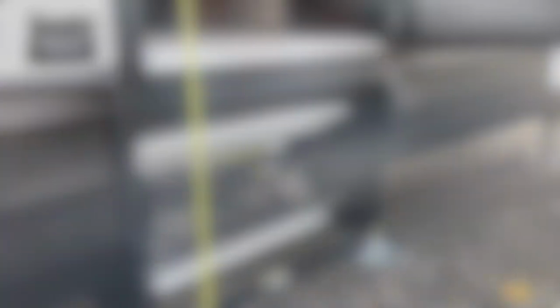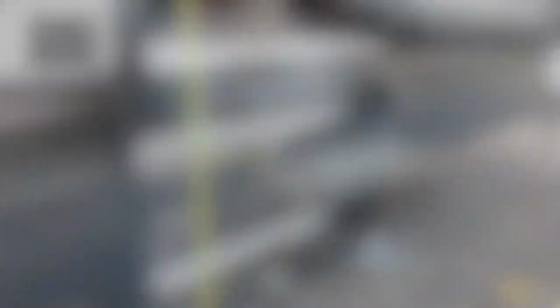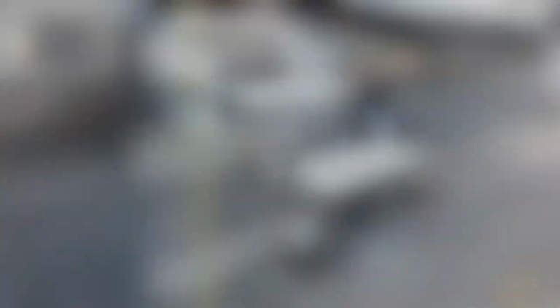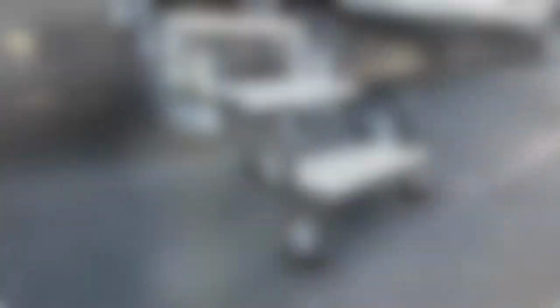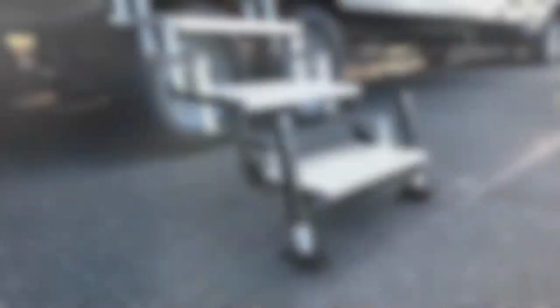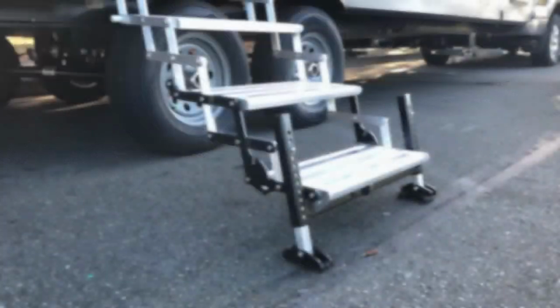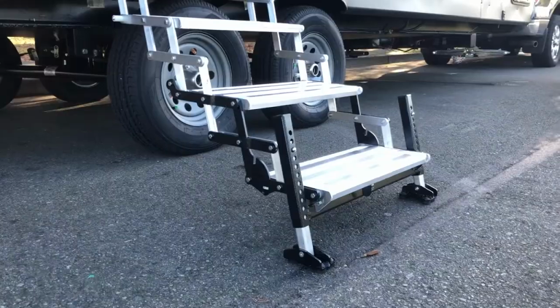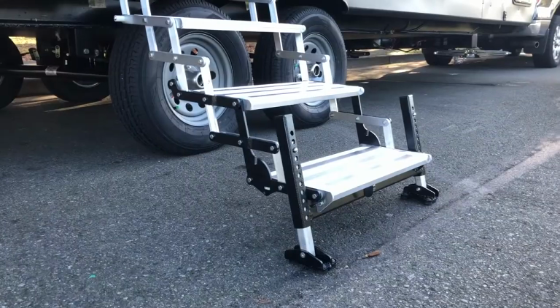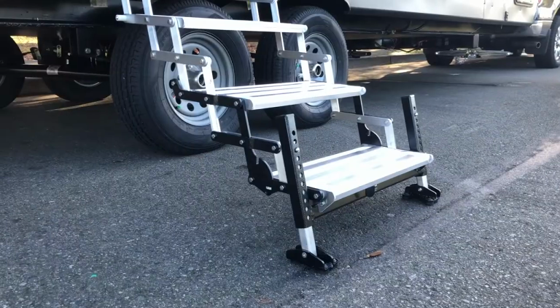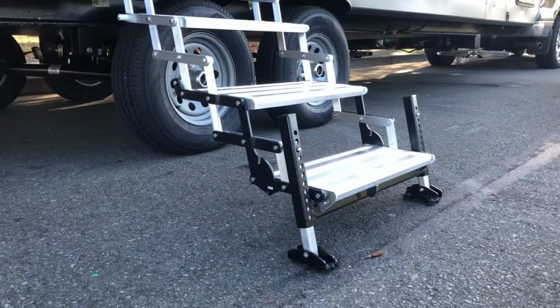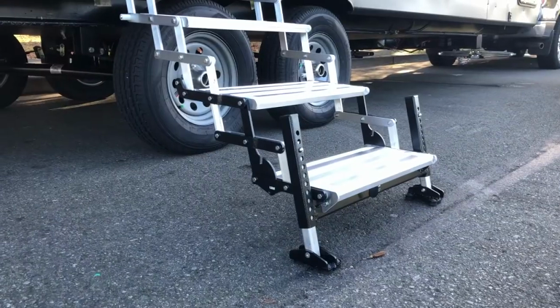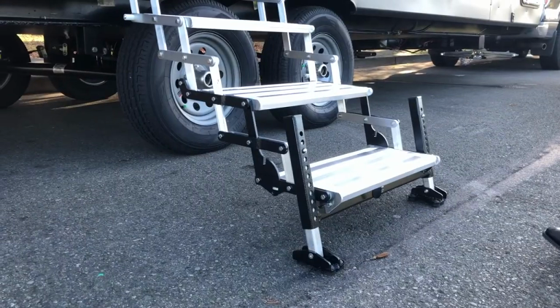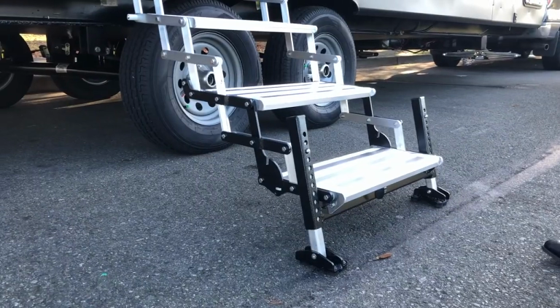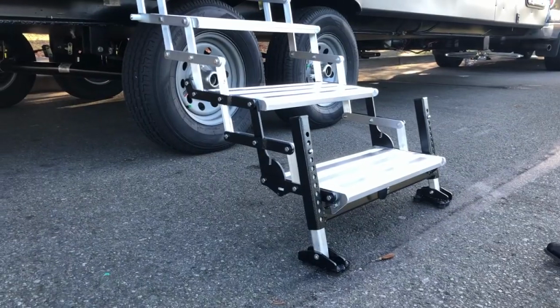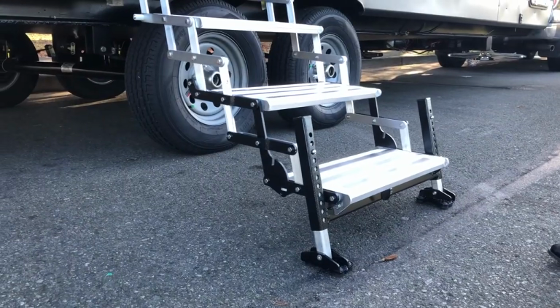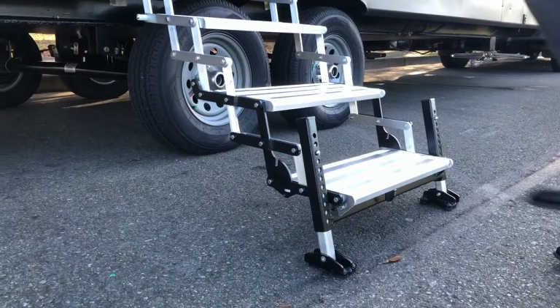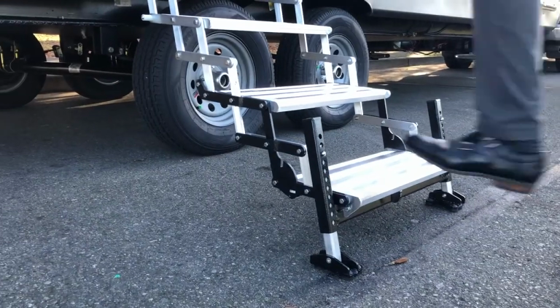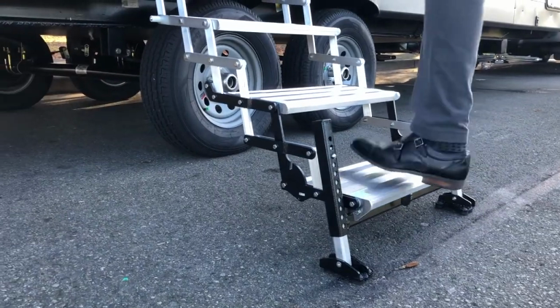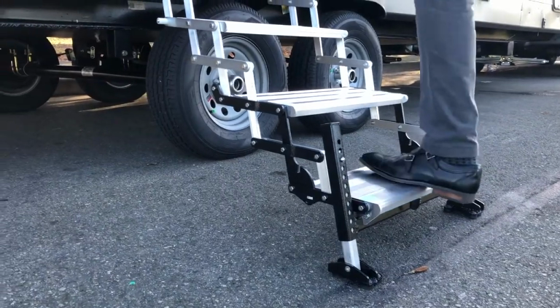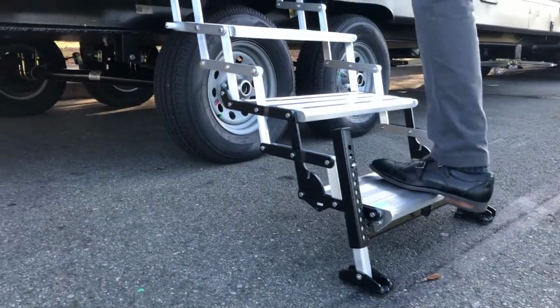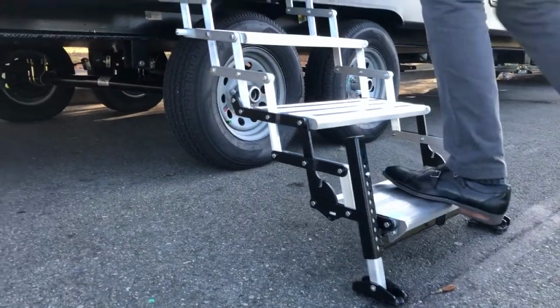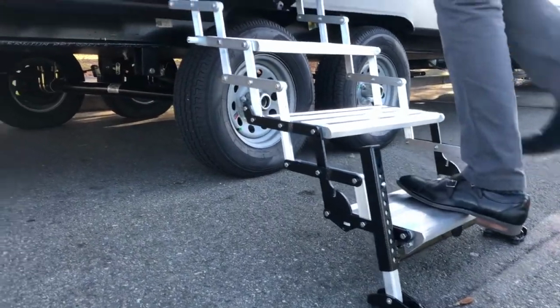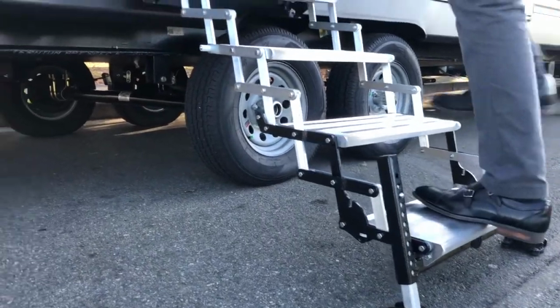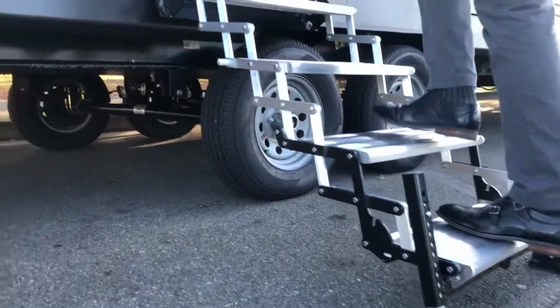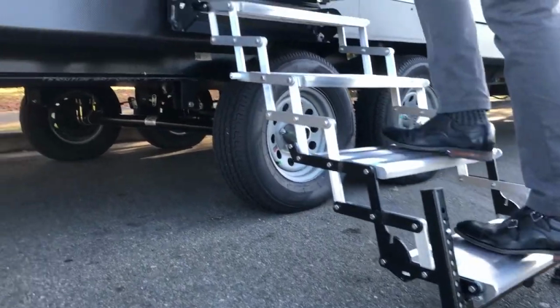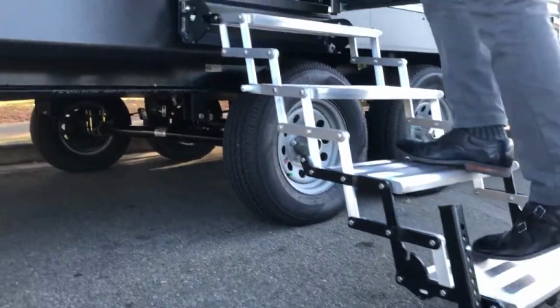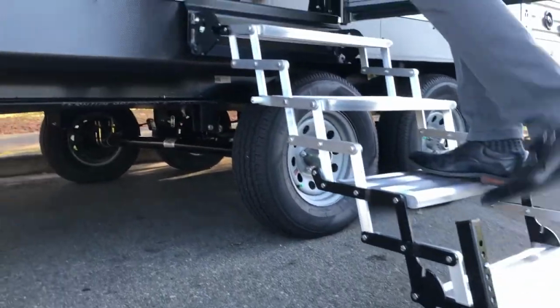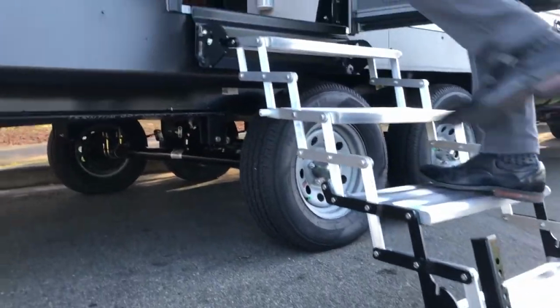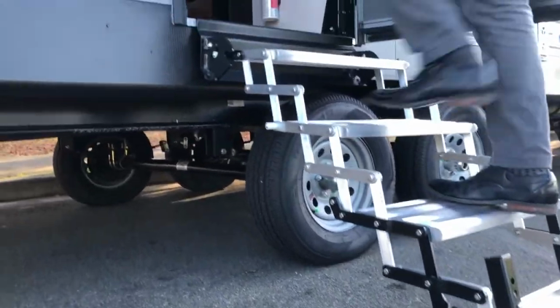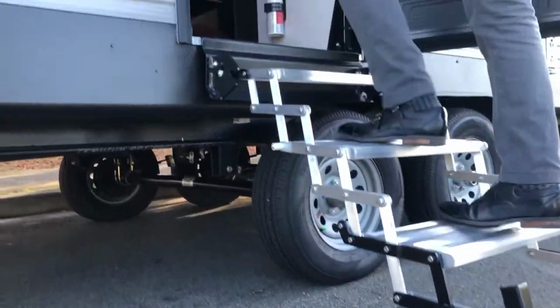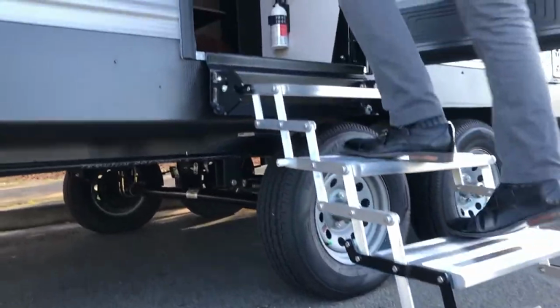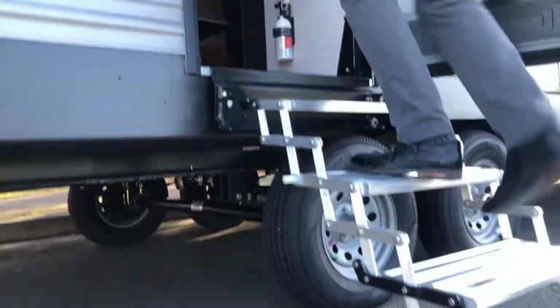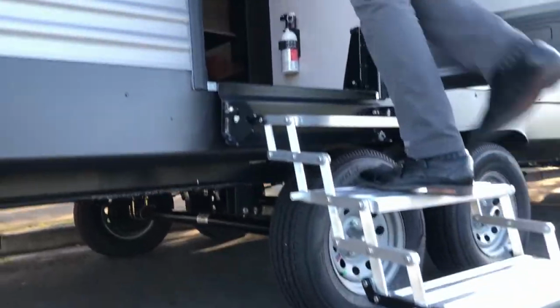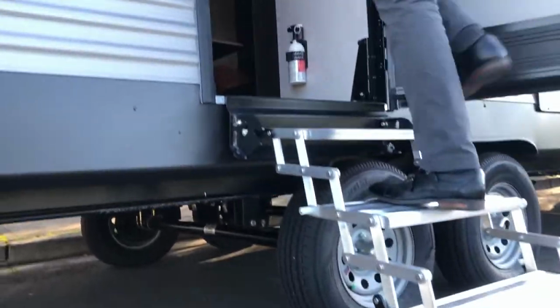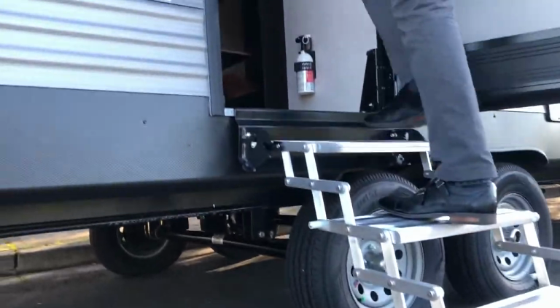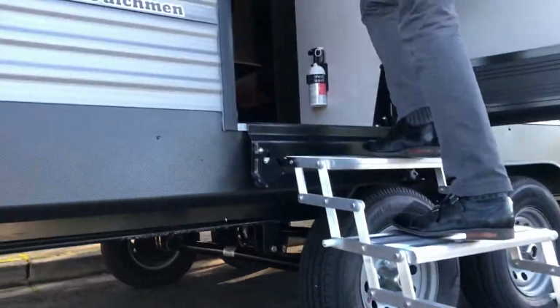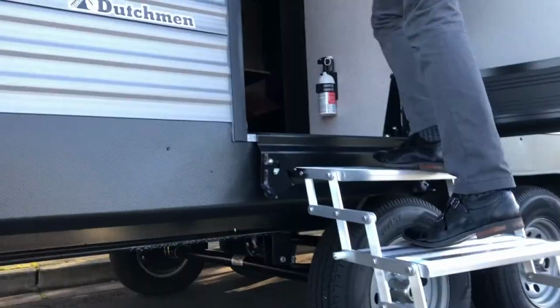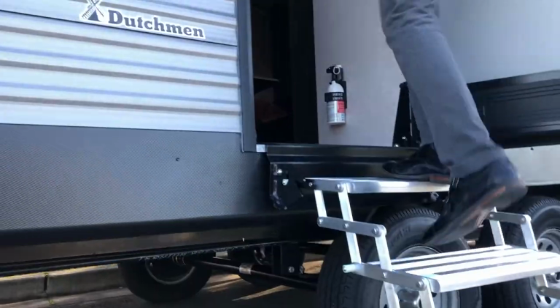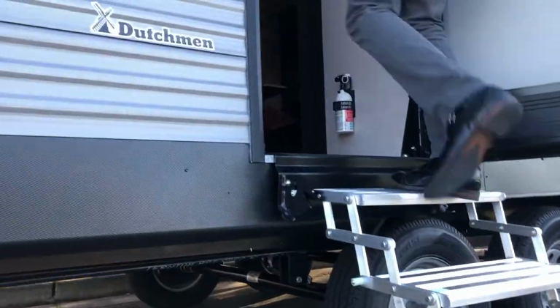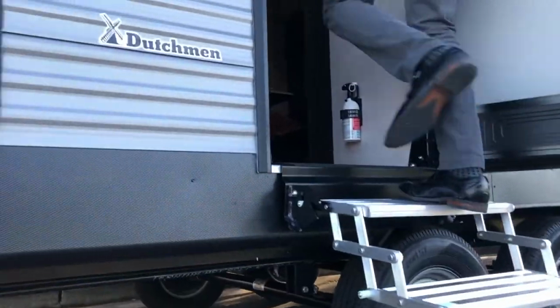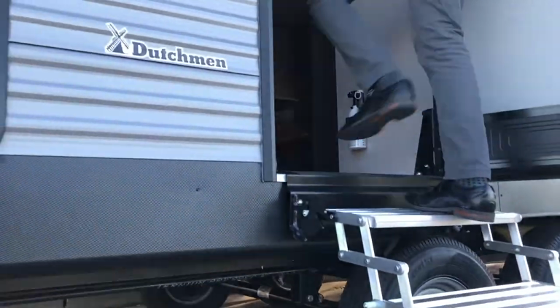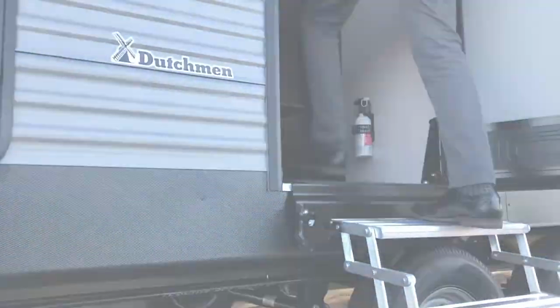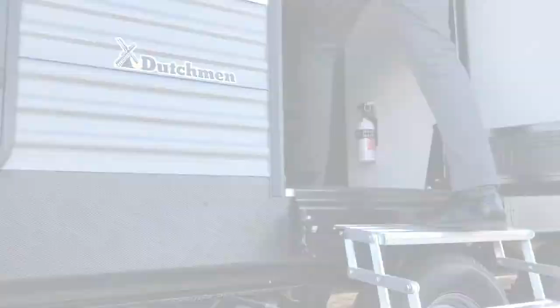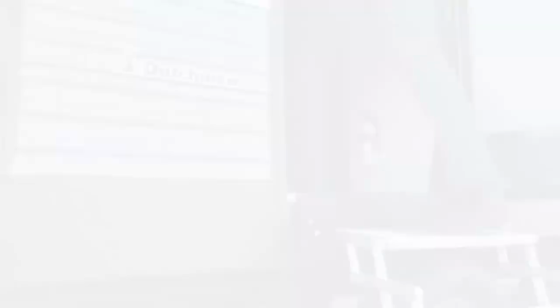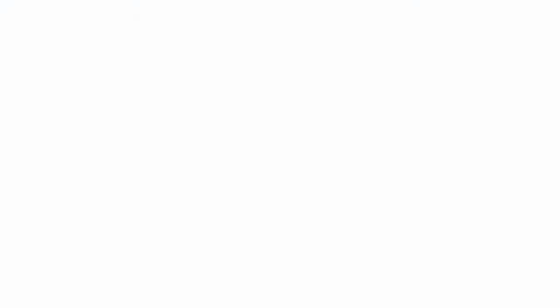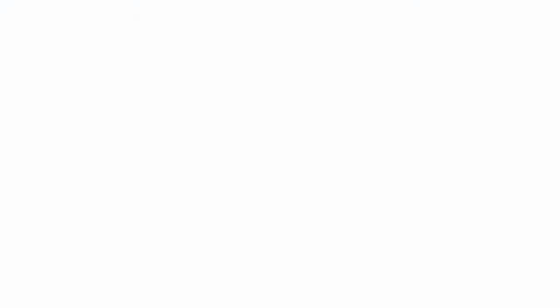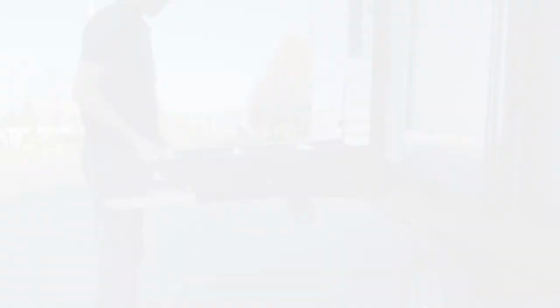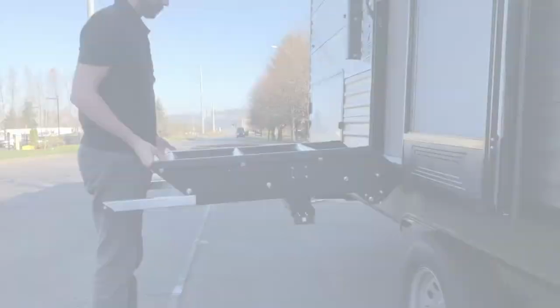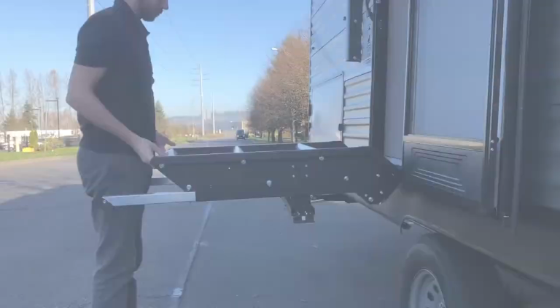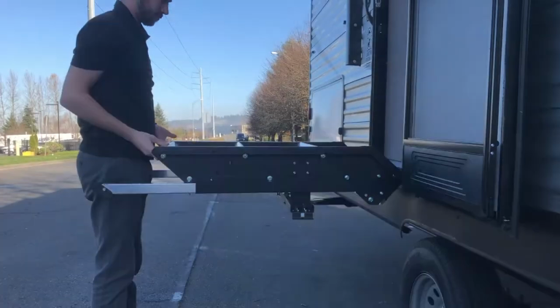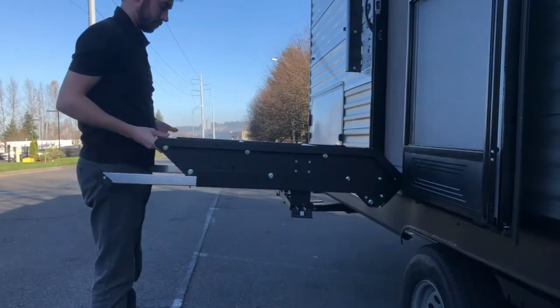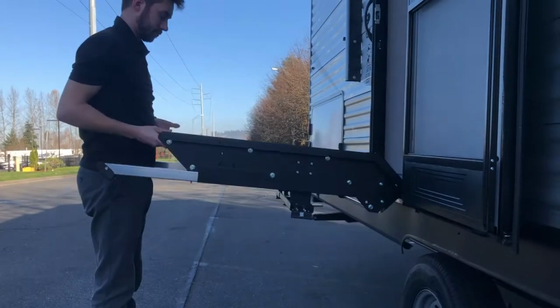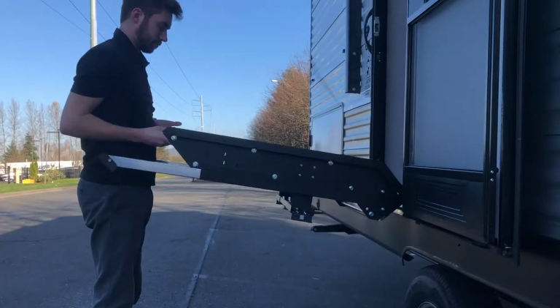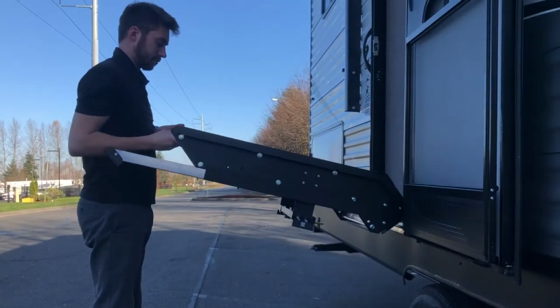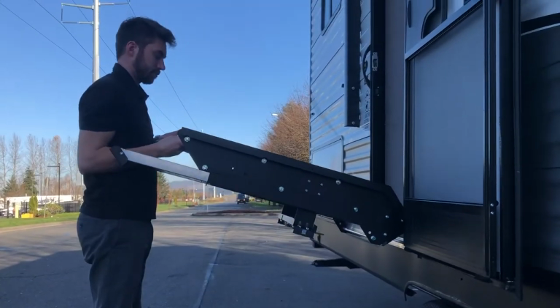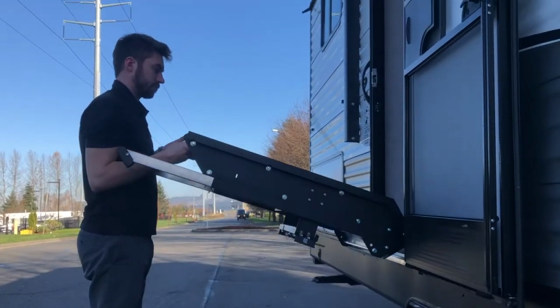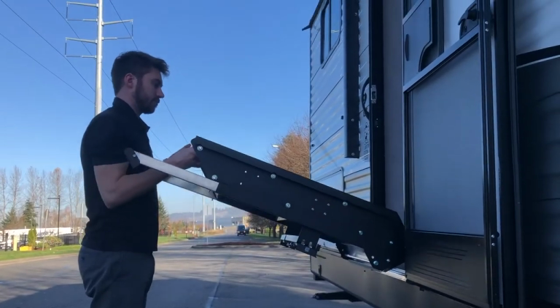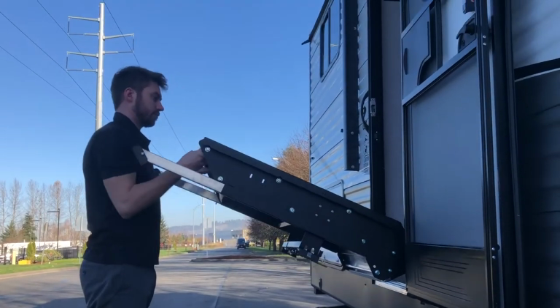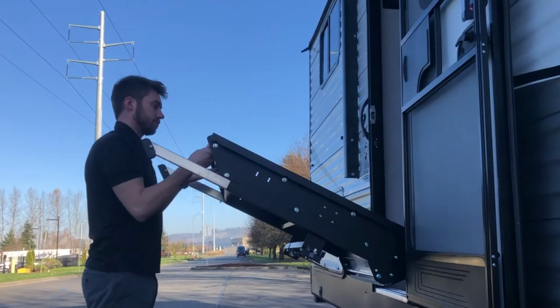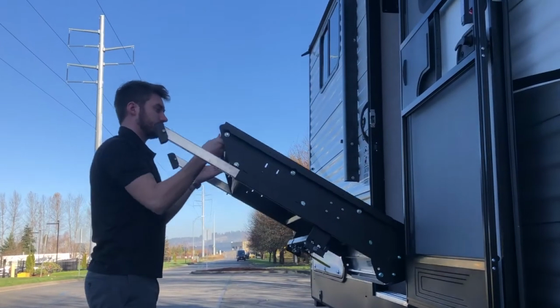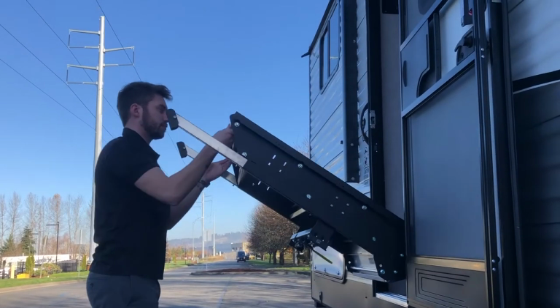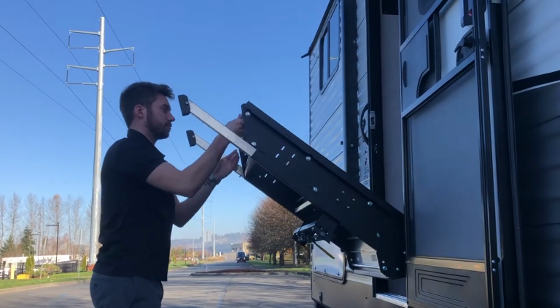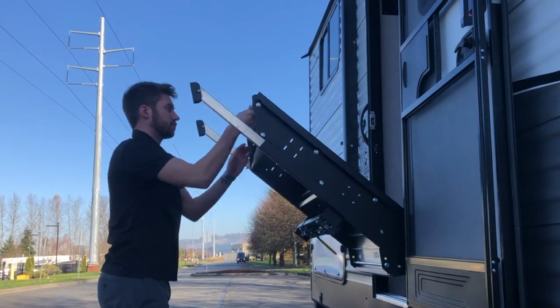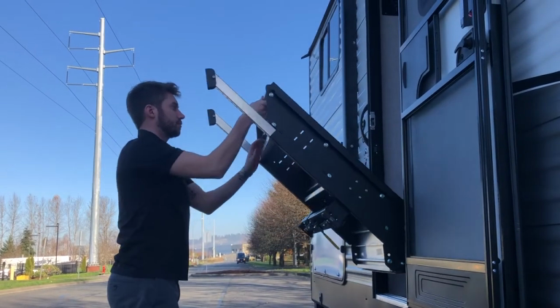We have determined that the 4-step is the best for this RV. The first step is to remove your factory step.